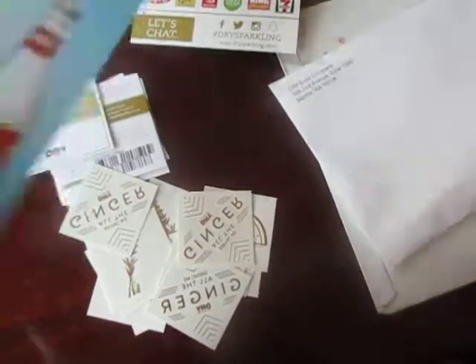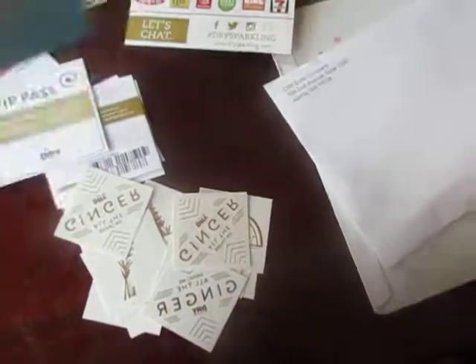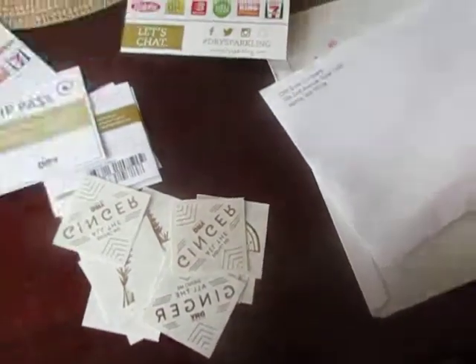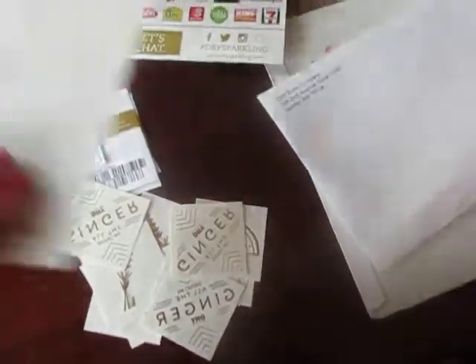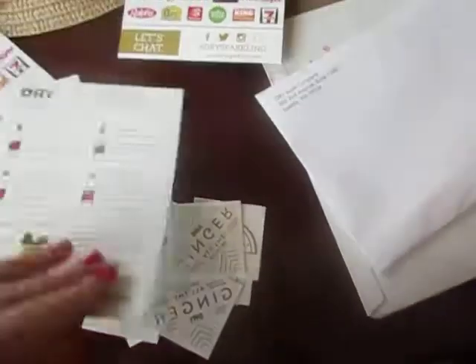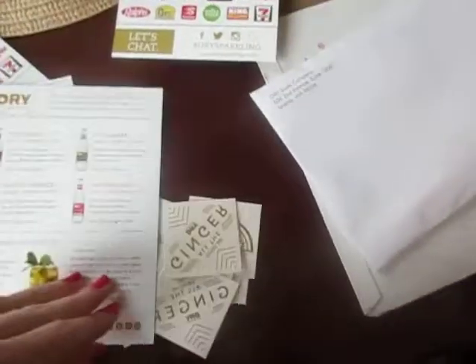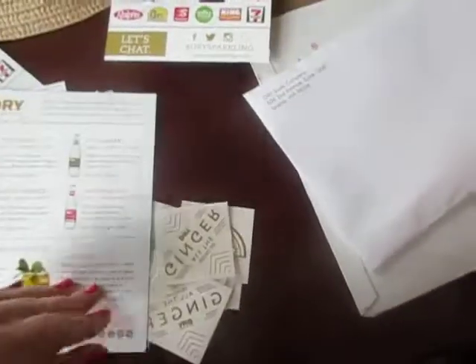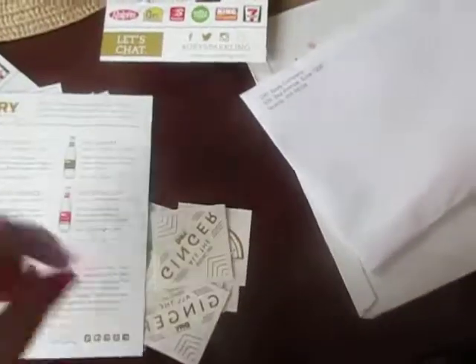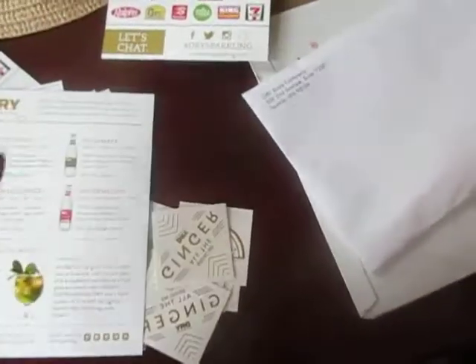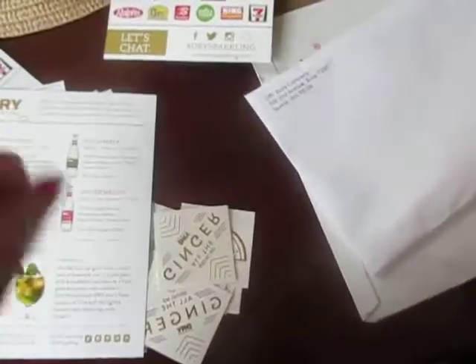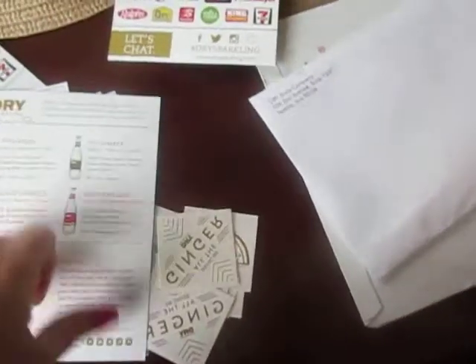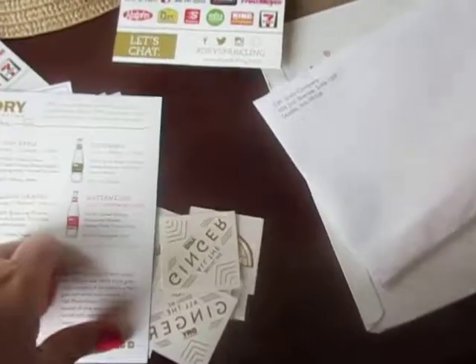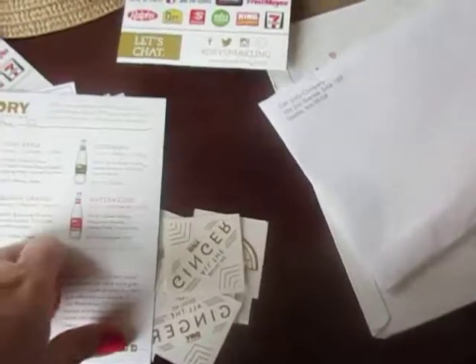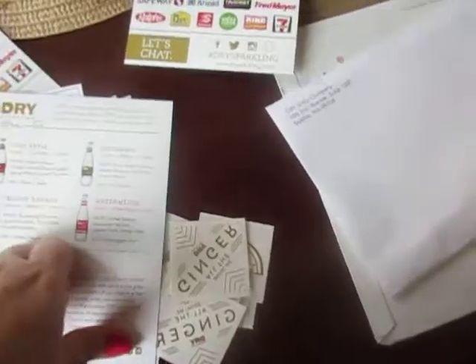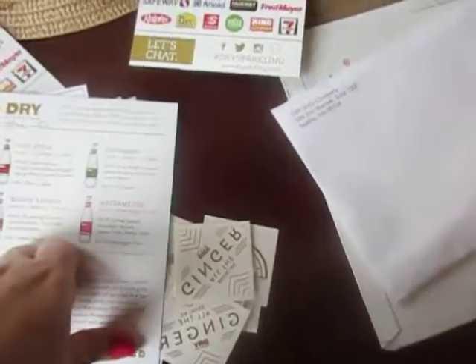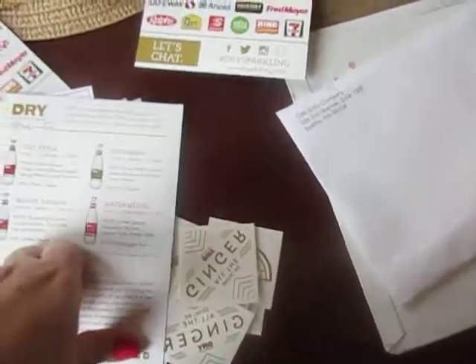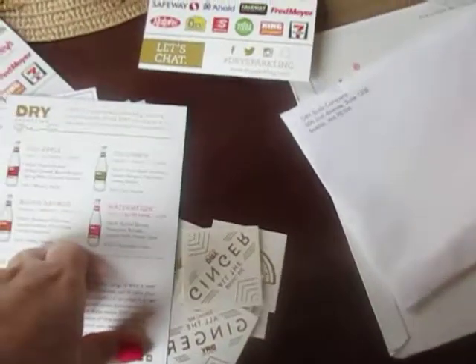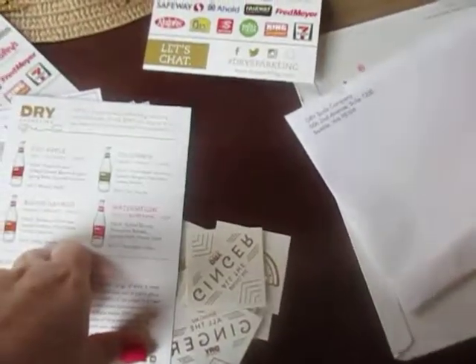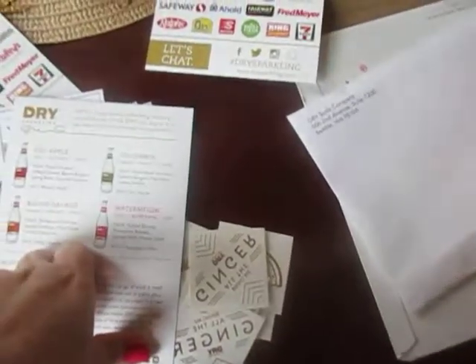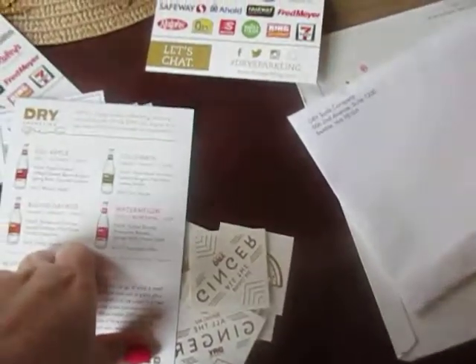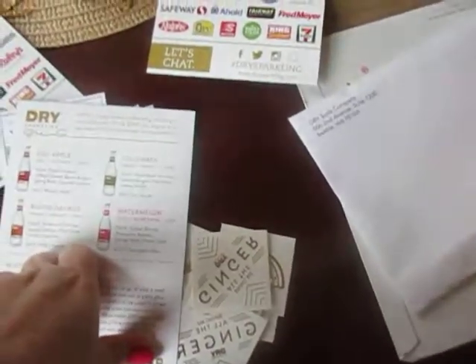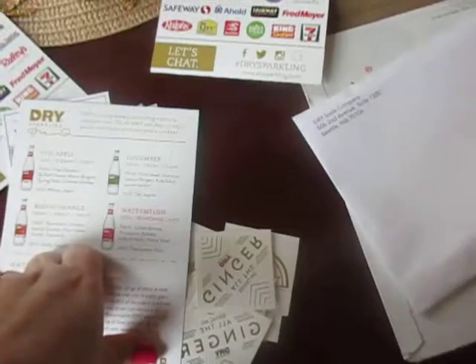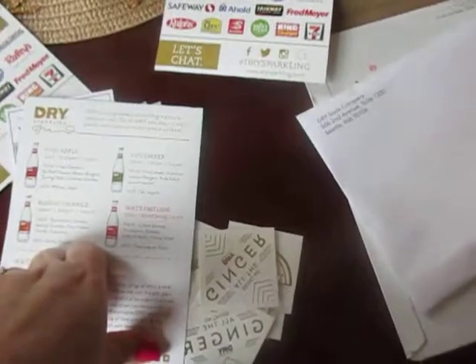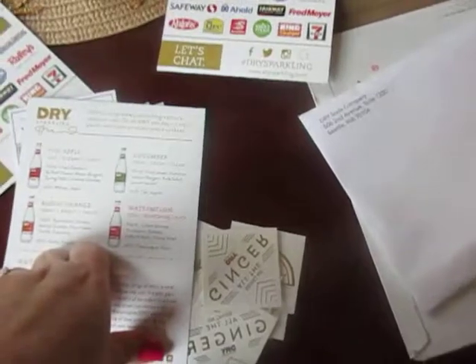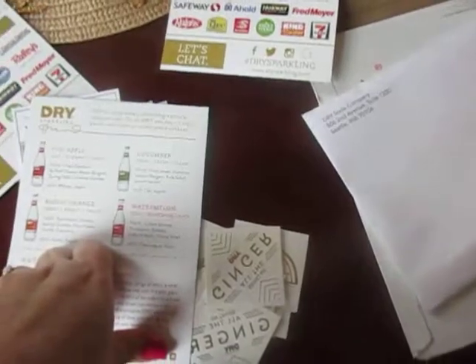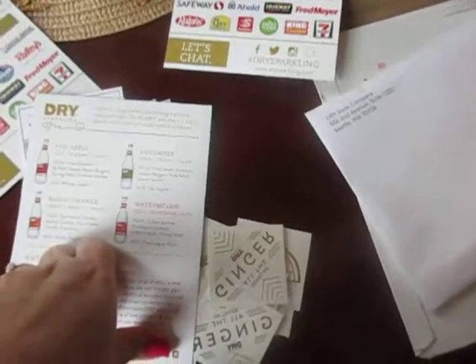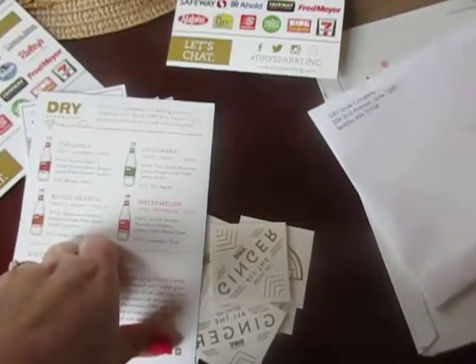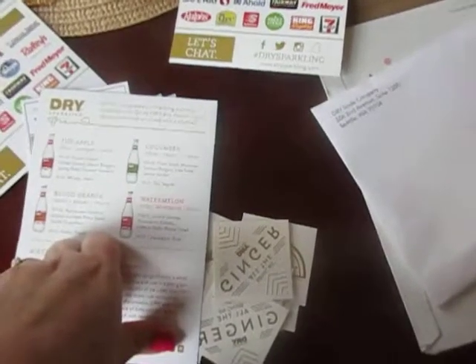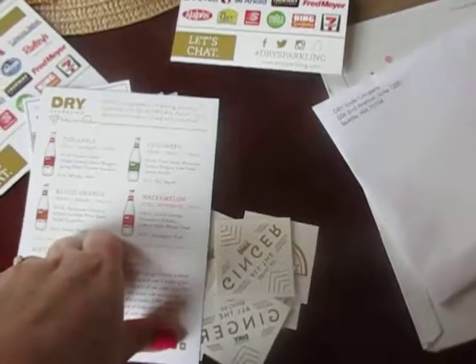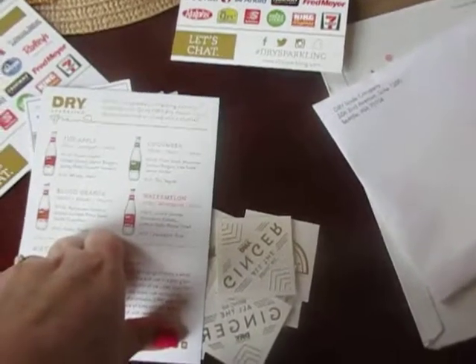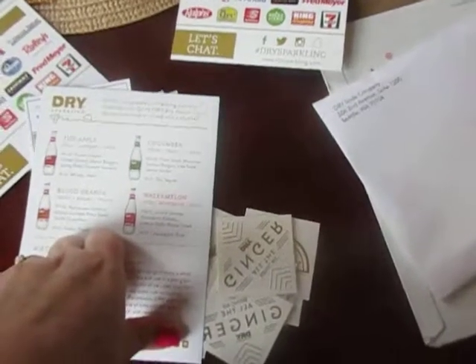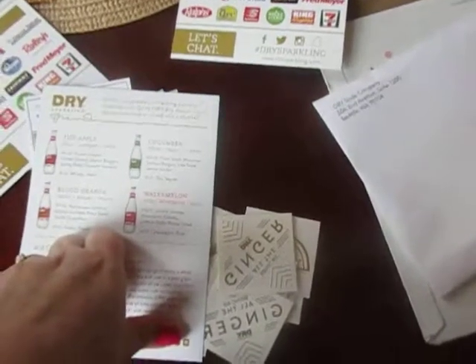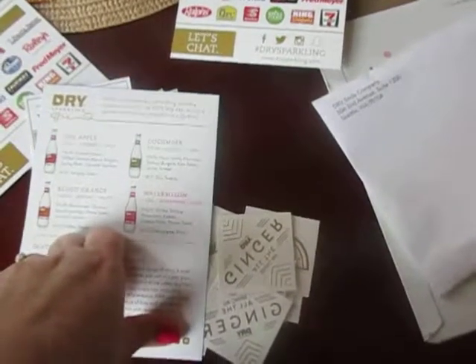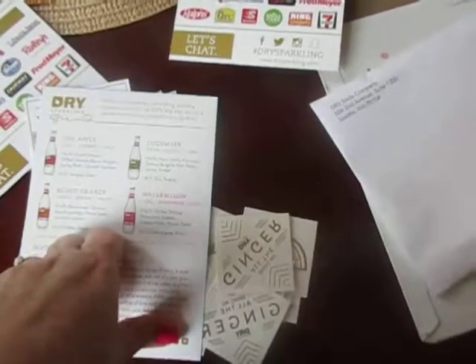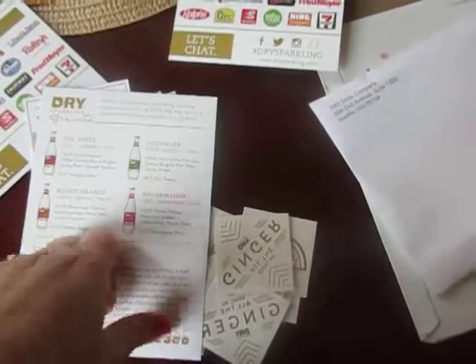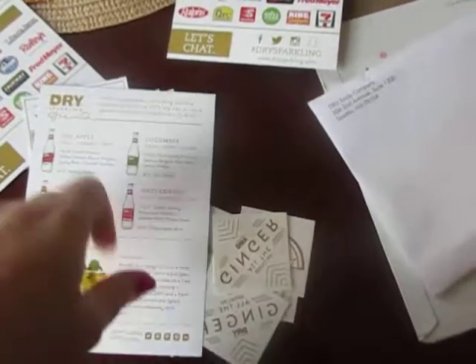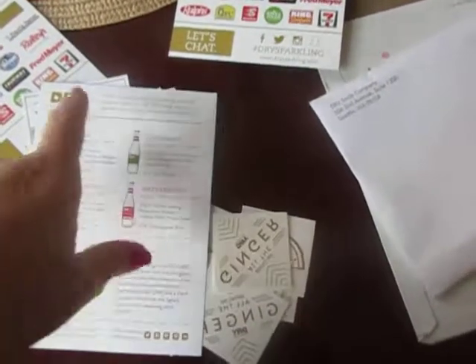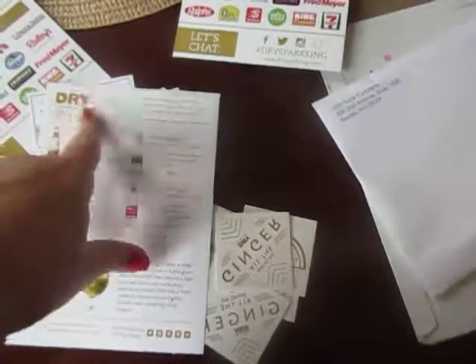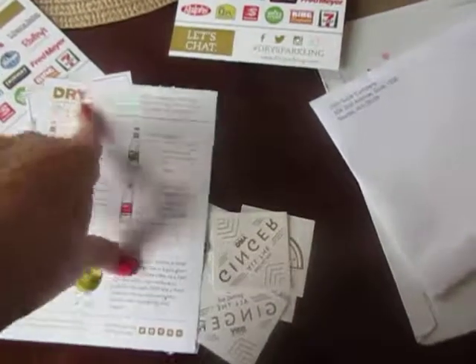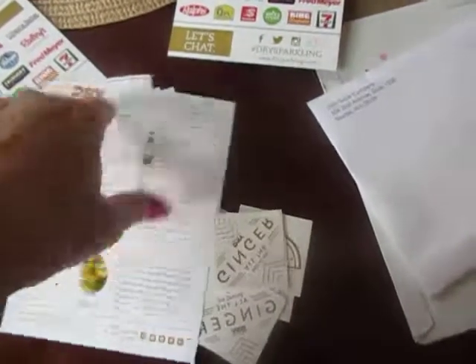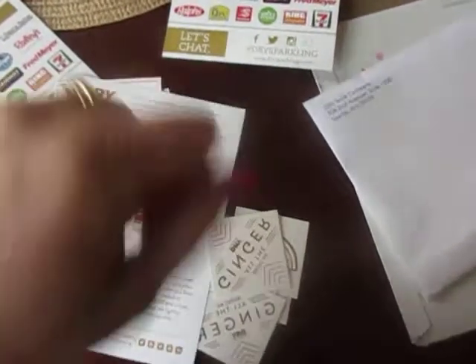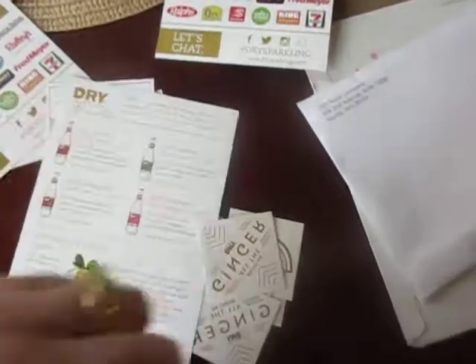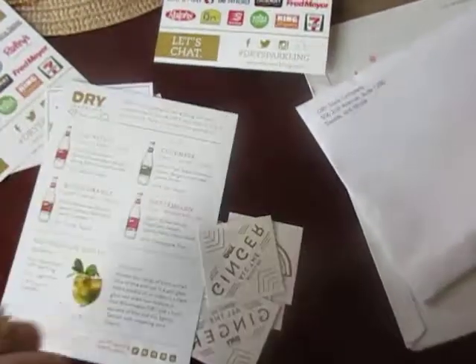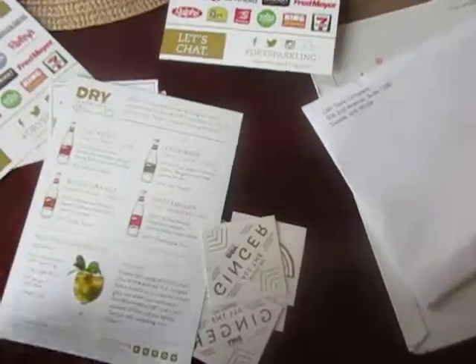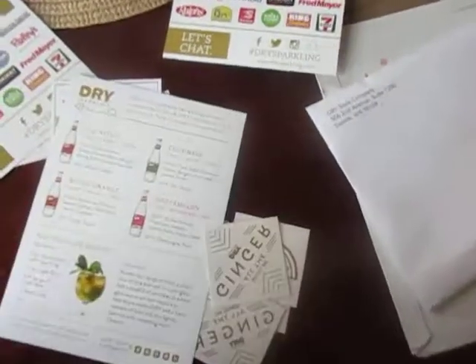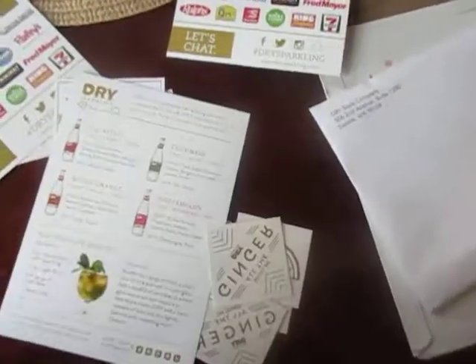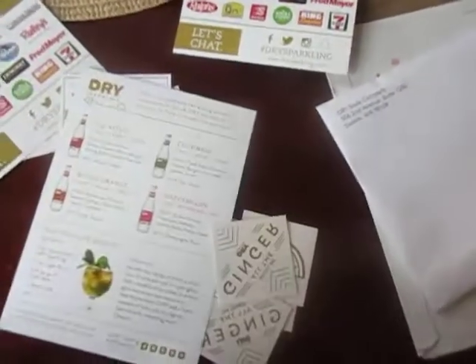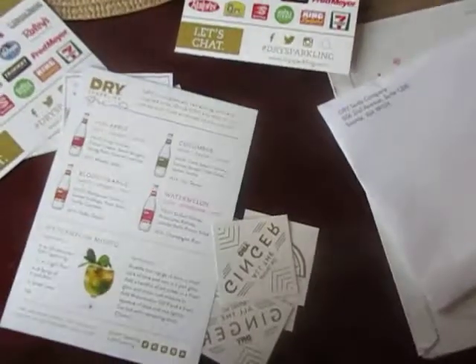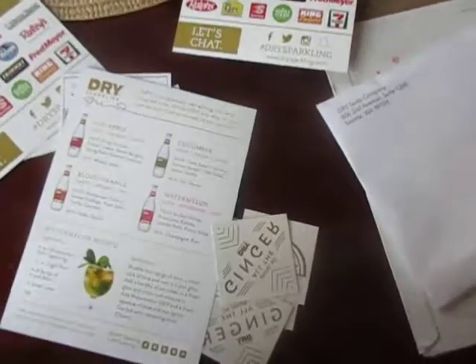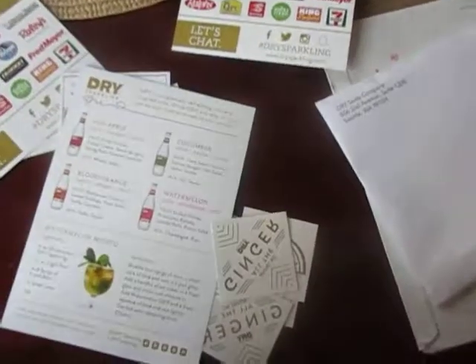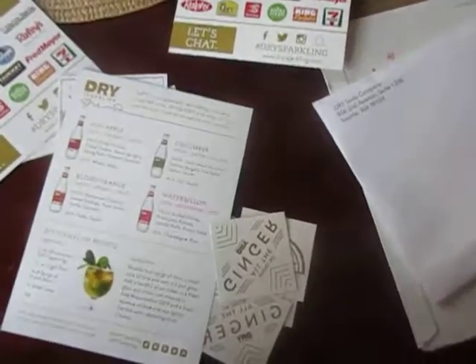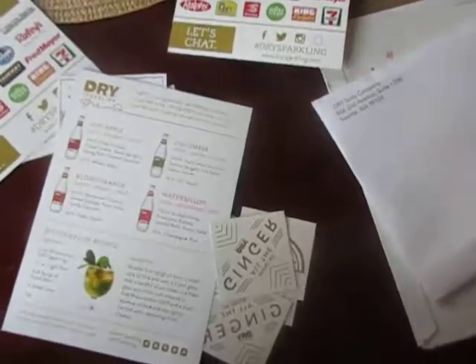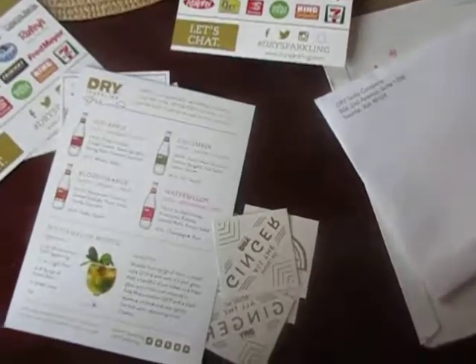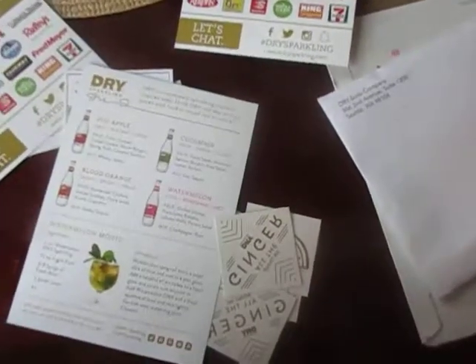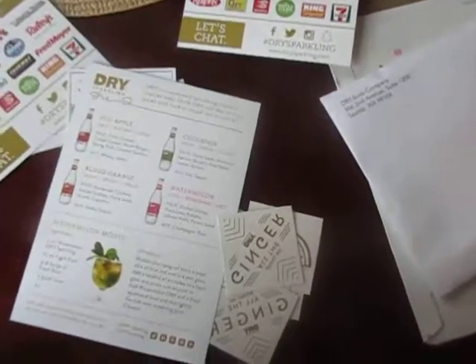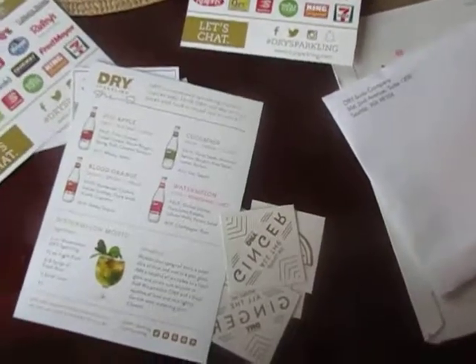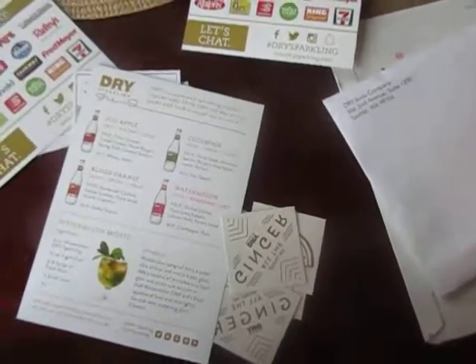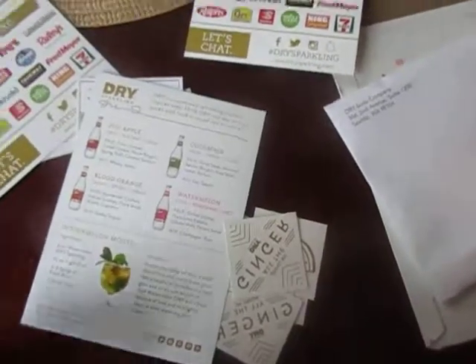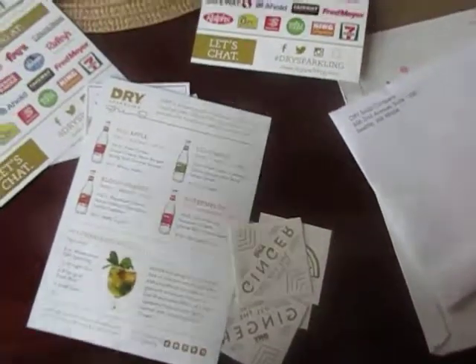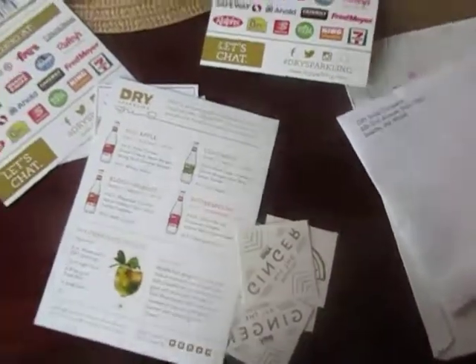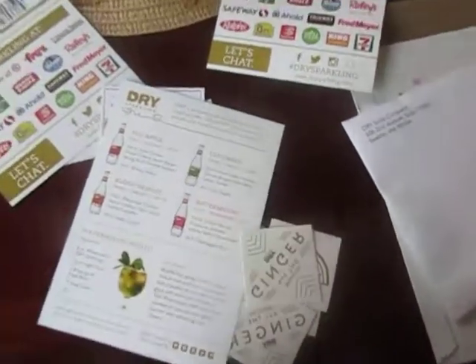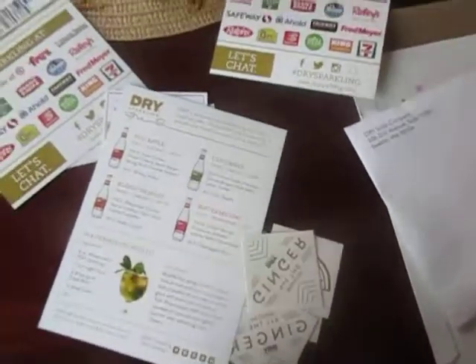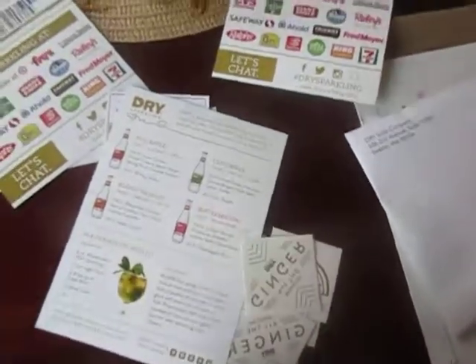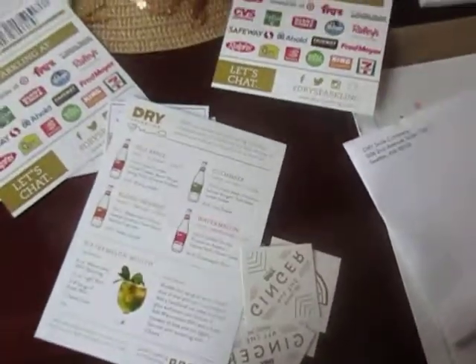Thank you very much Mama's Meat and the dry sparkling — we'll try that soon!